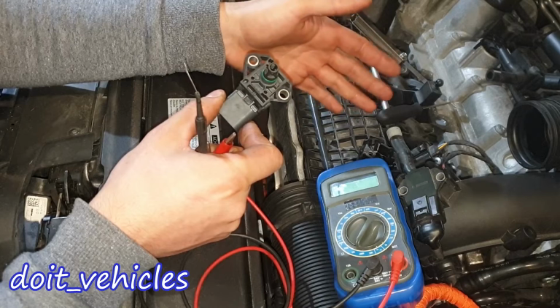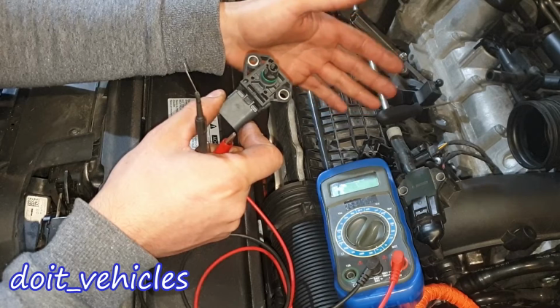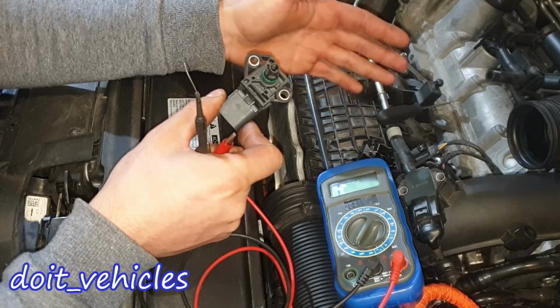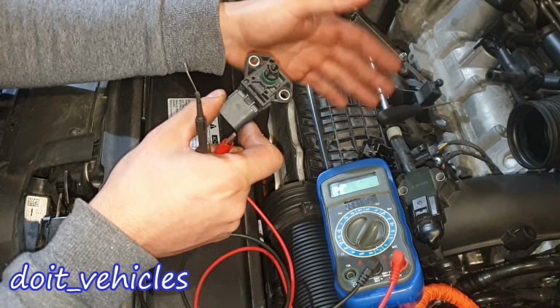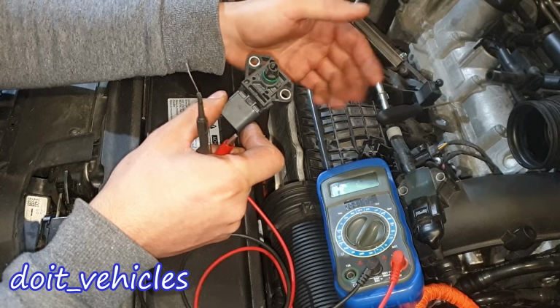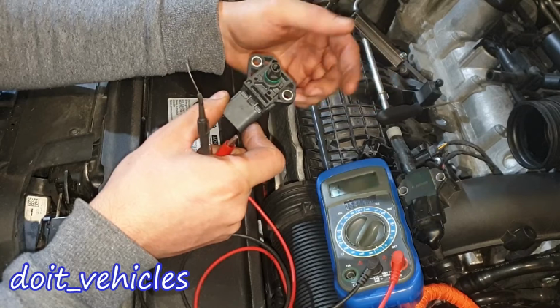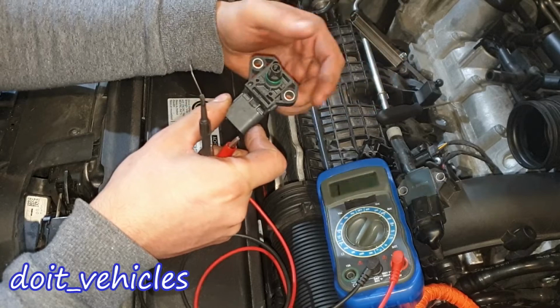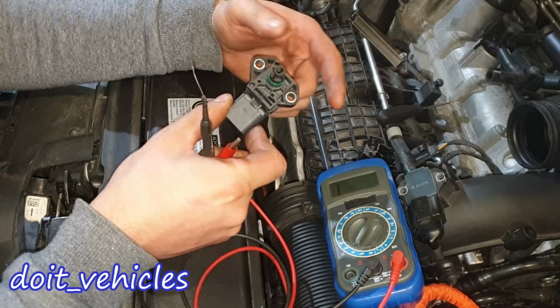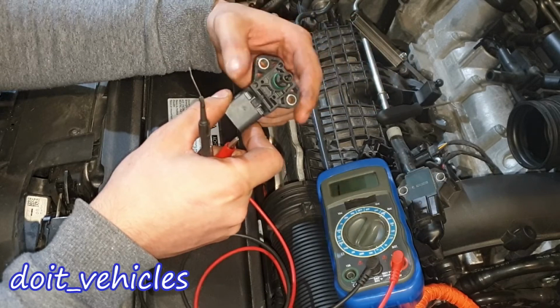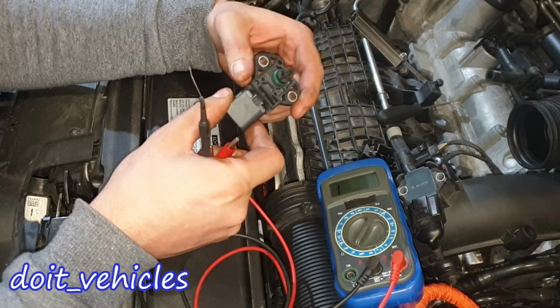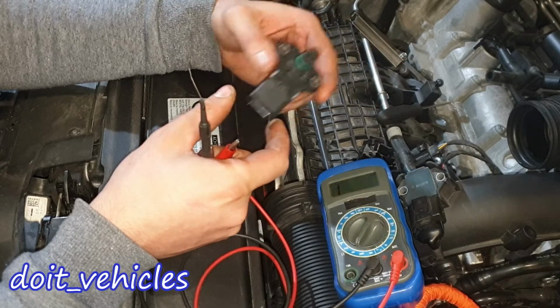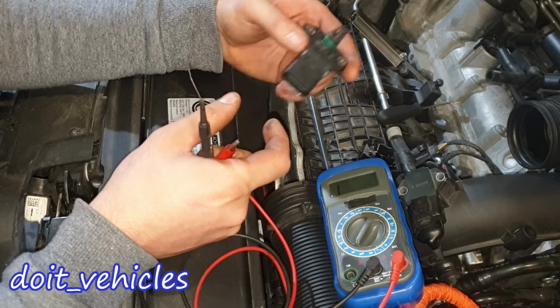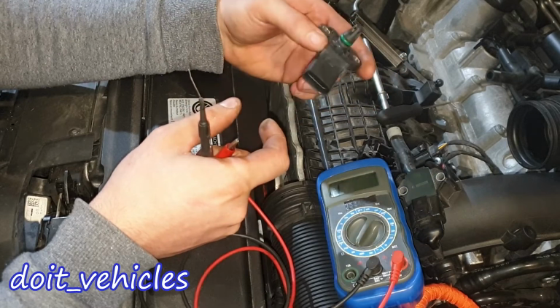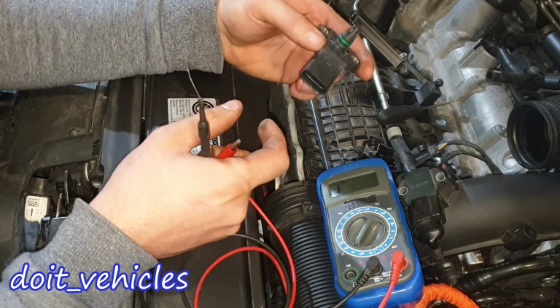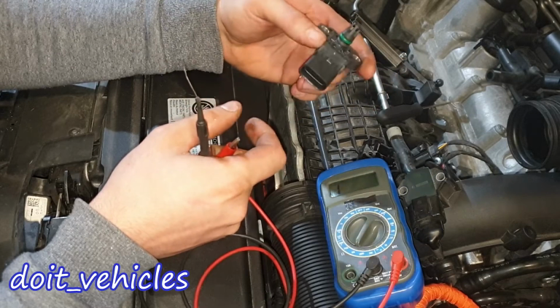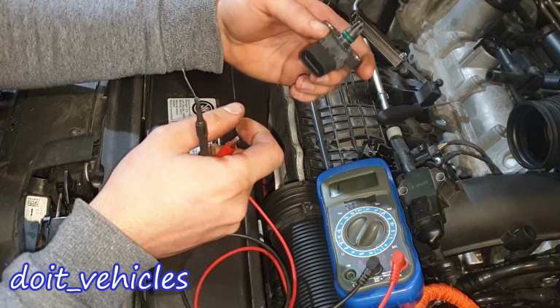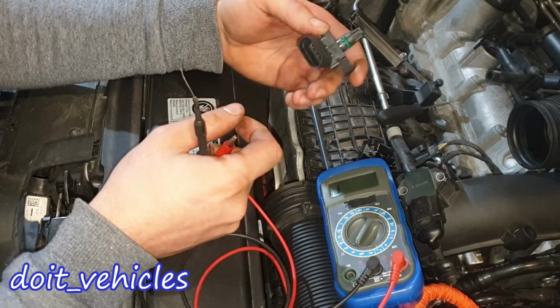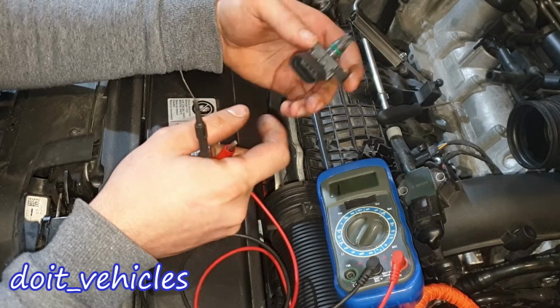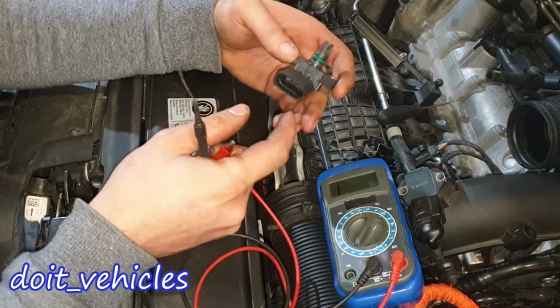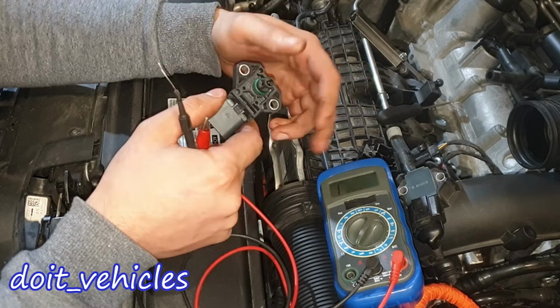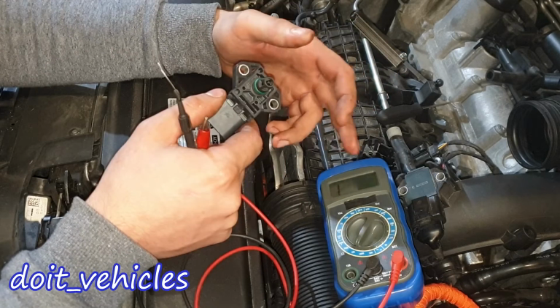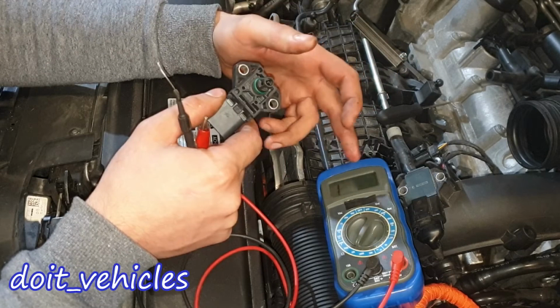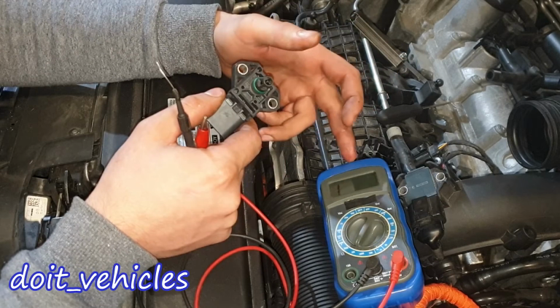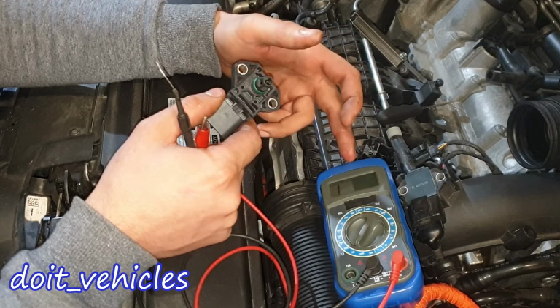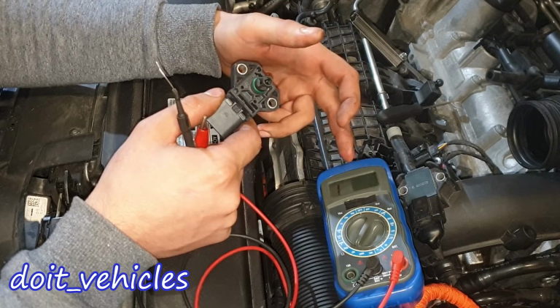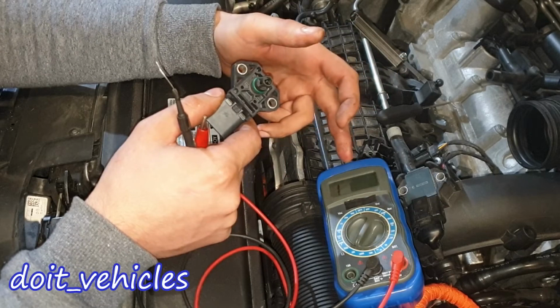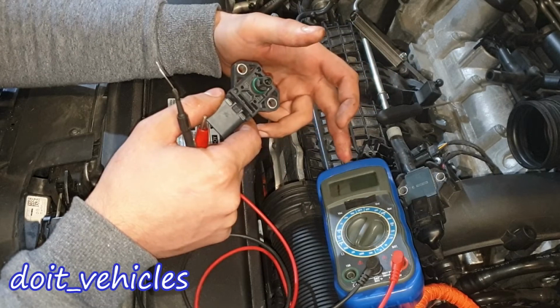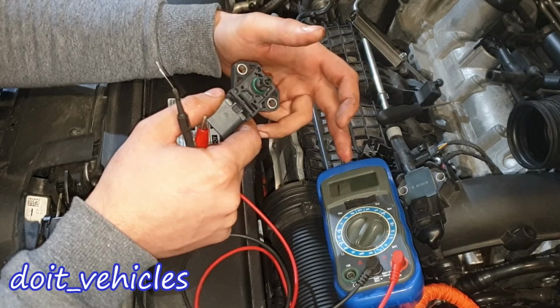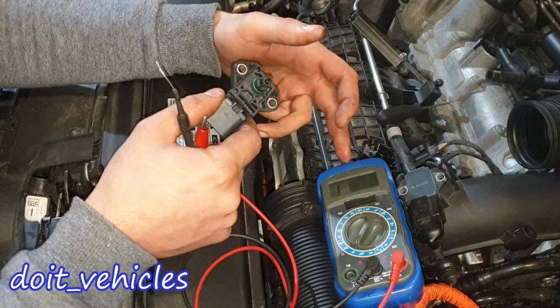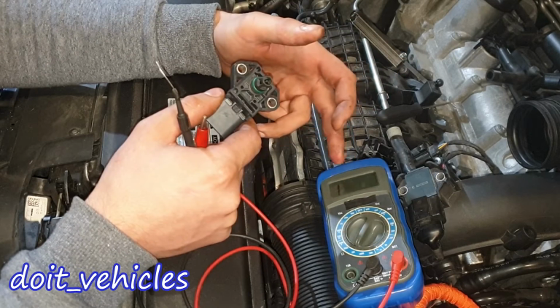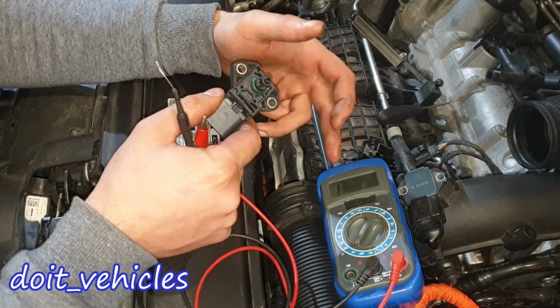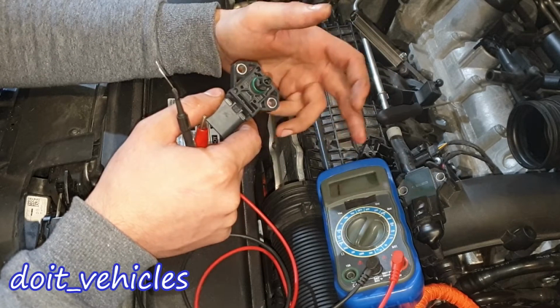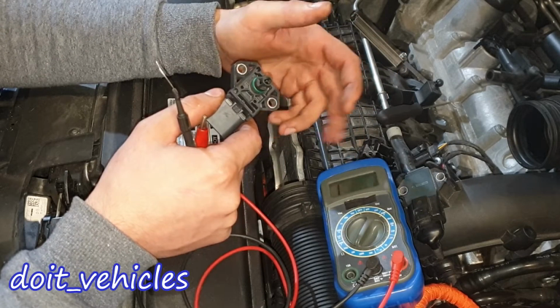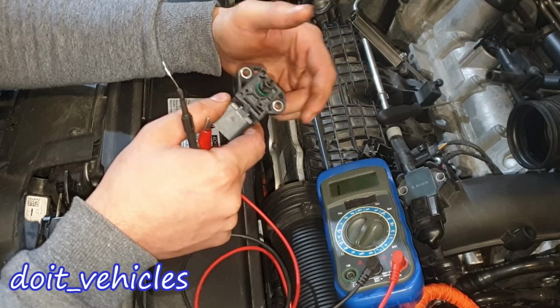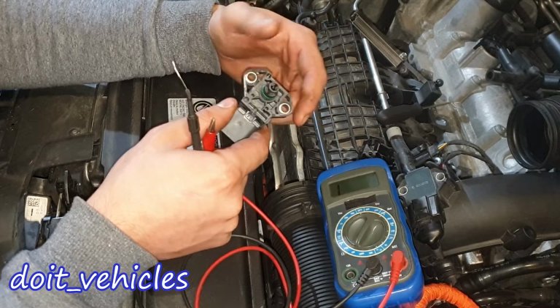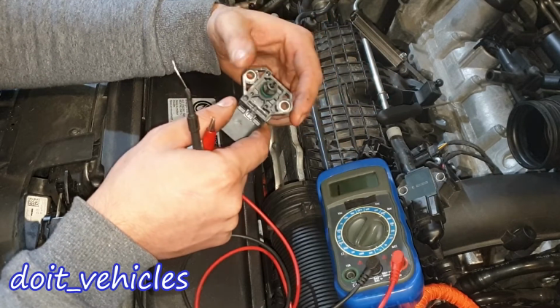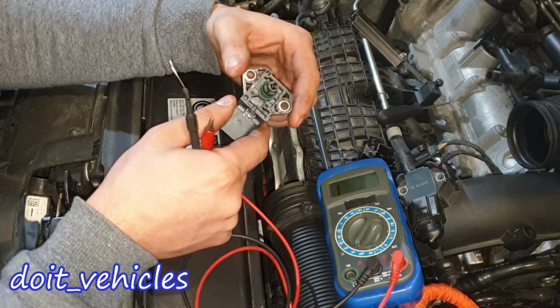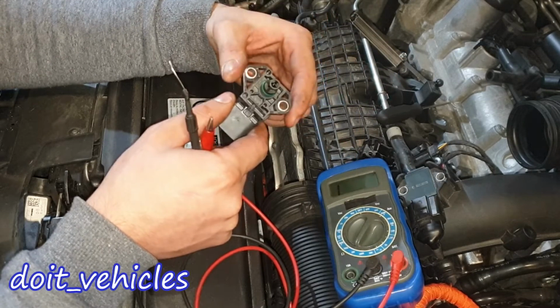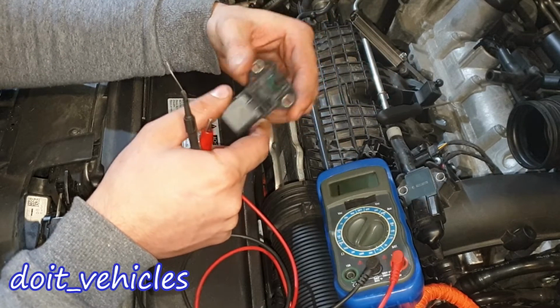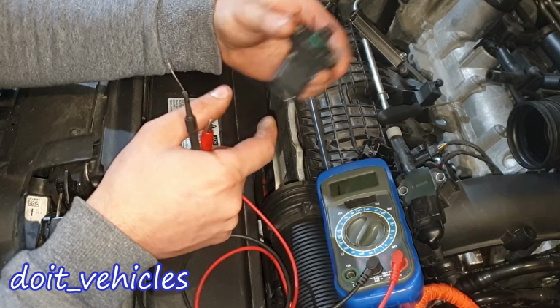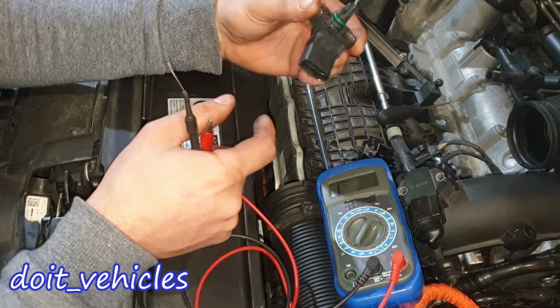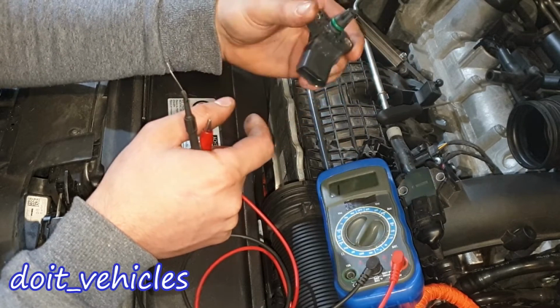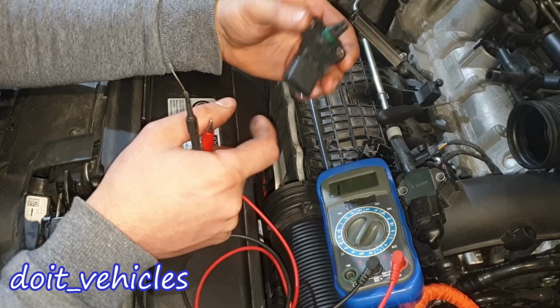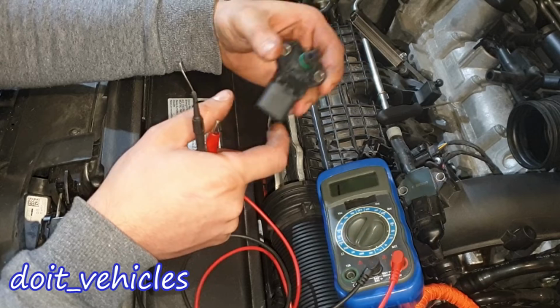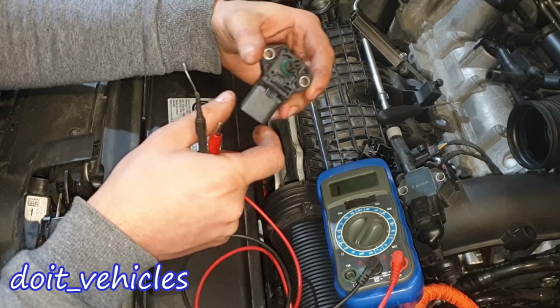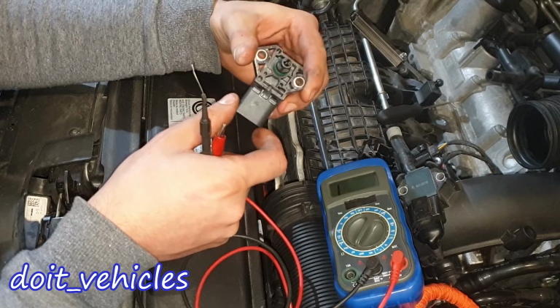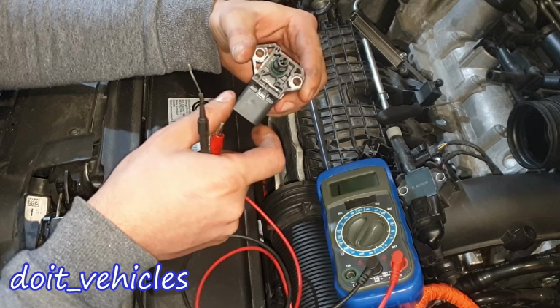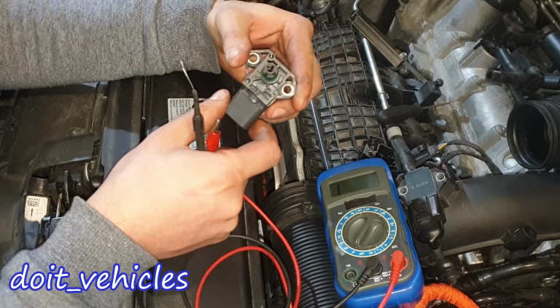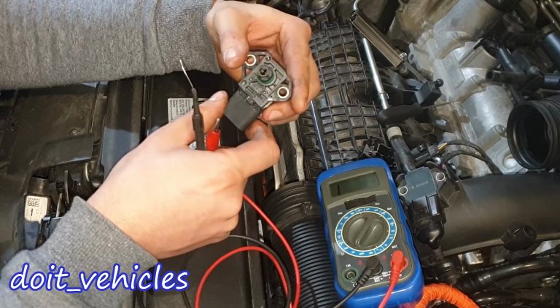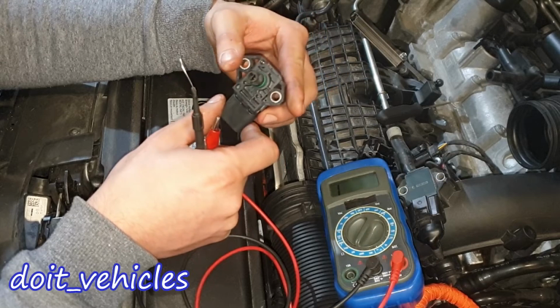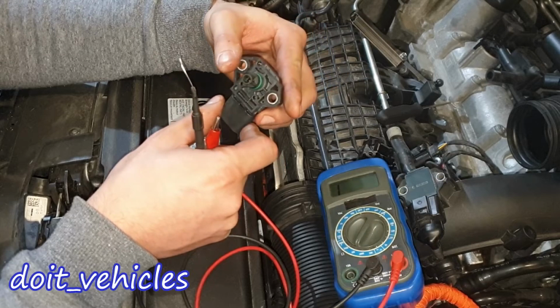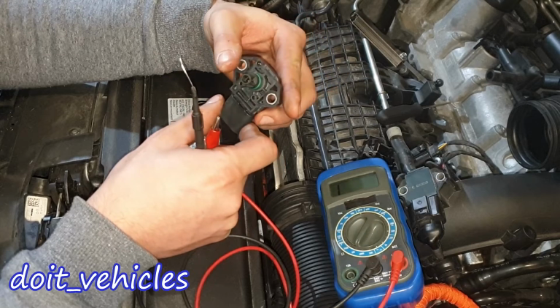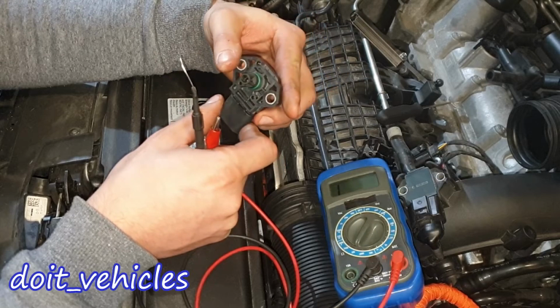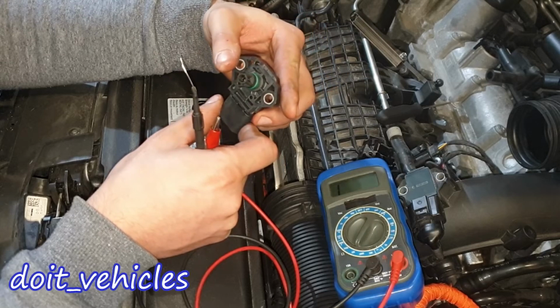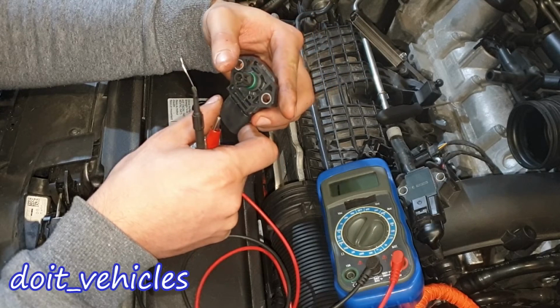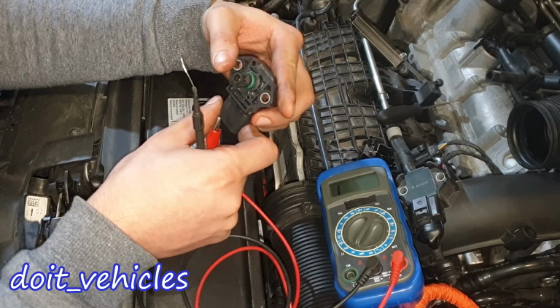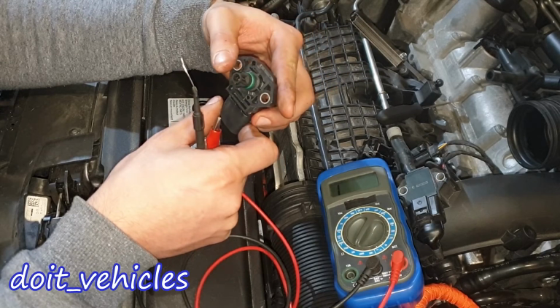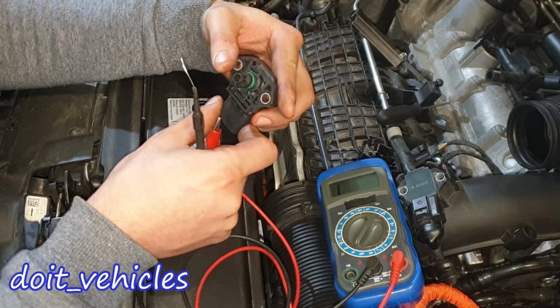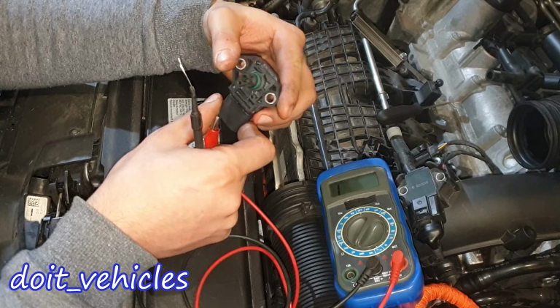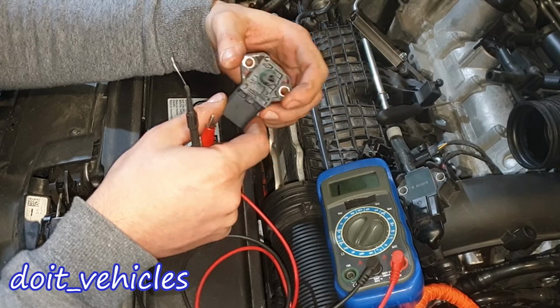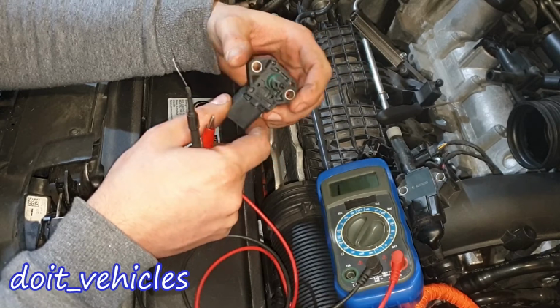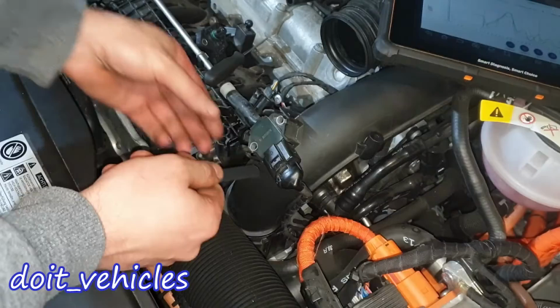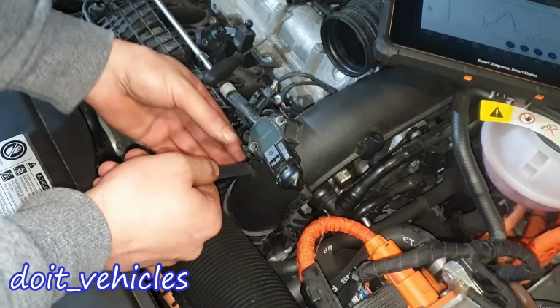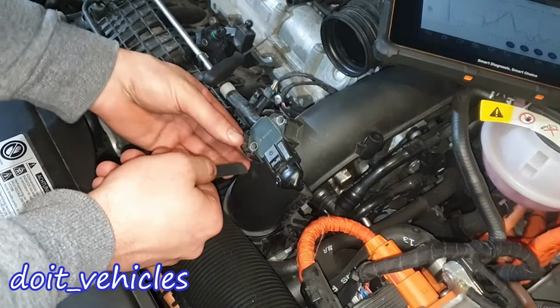If you find a huge difference in the readings, then you know the sensor is bad and needs replacement.